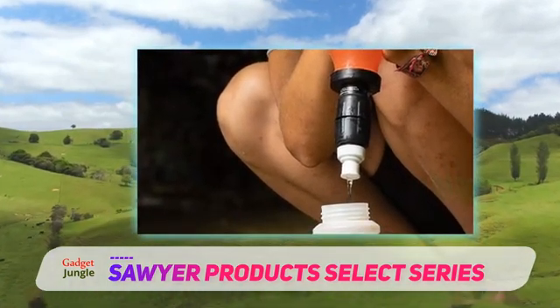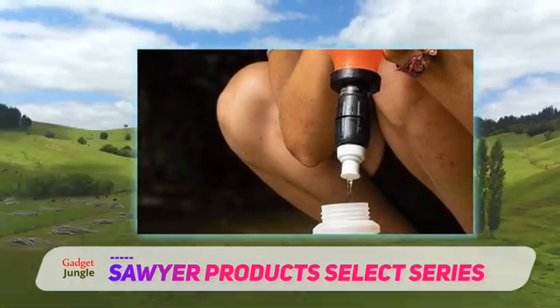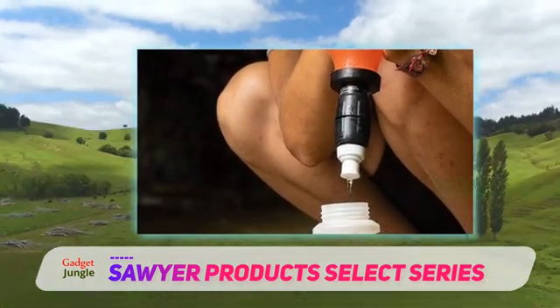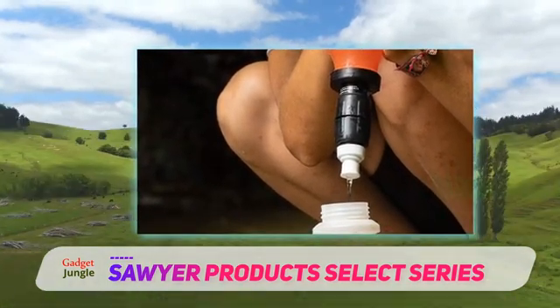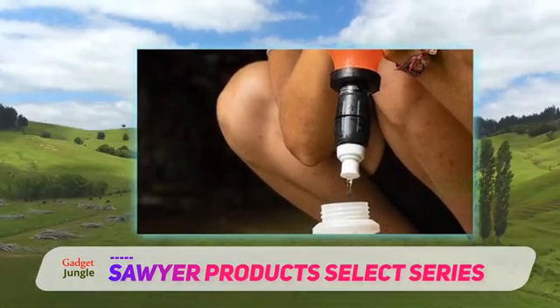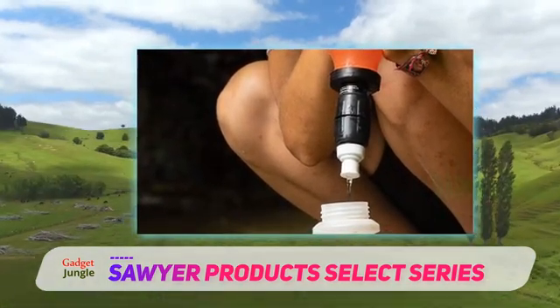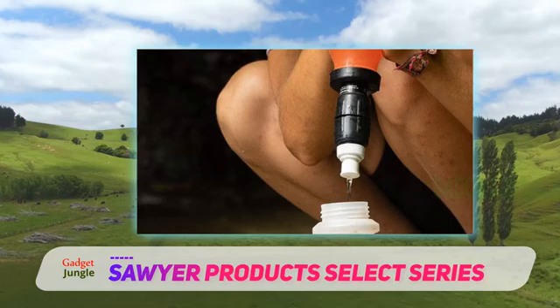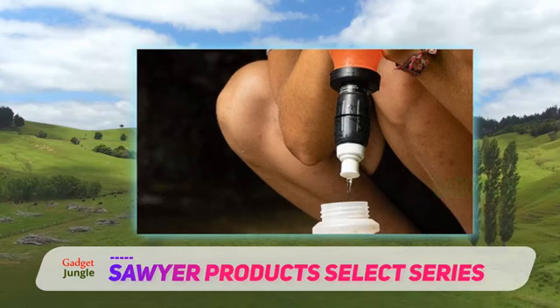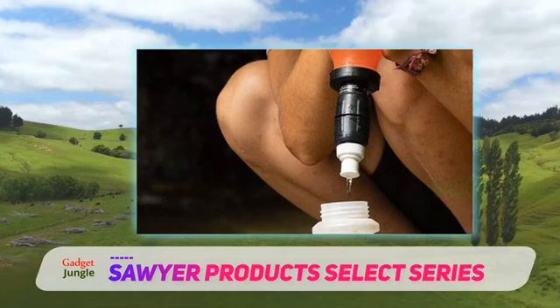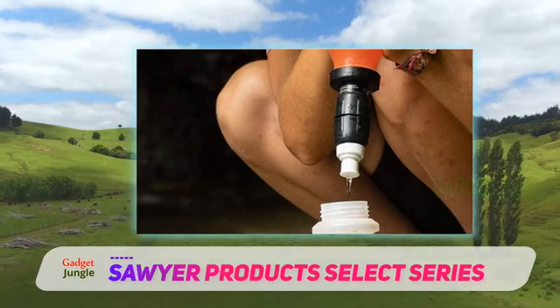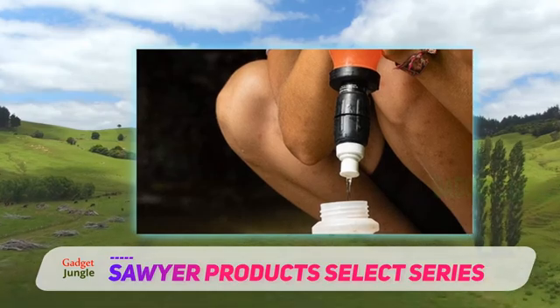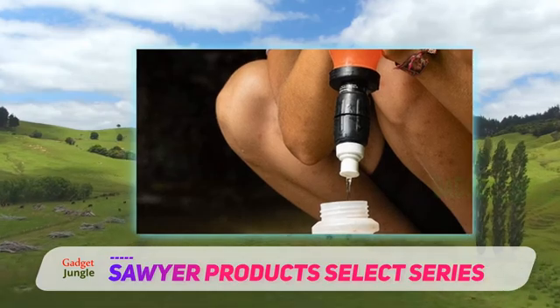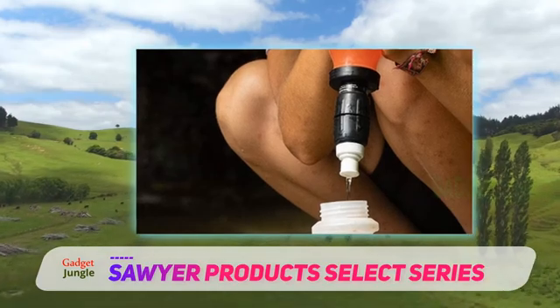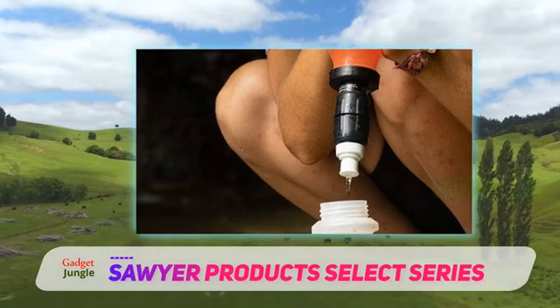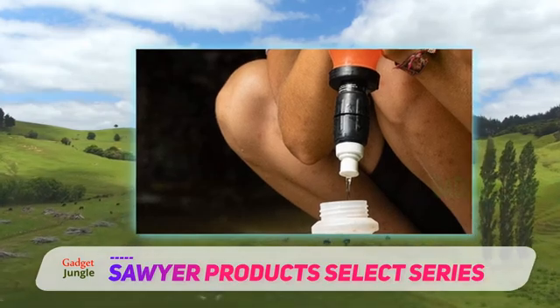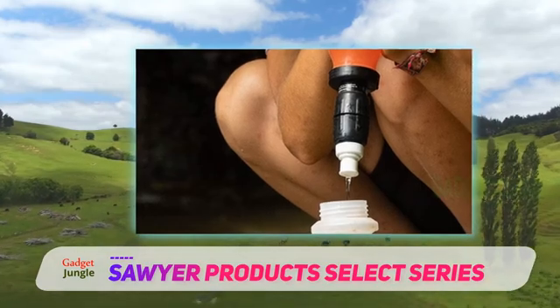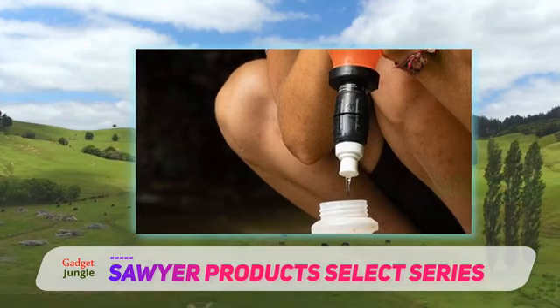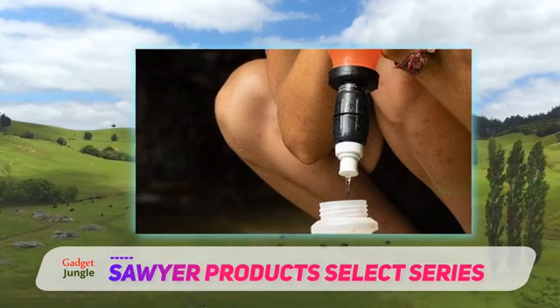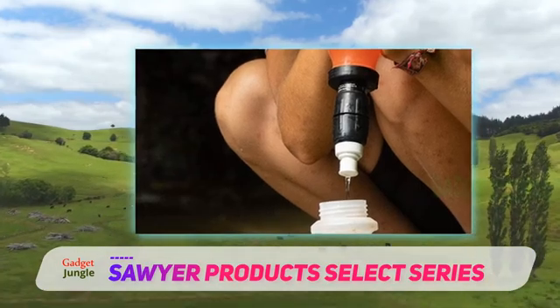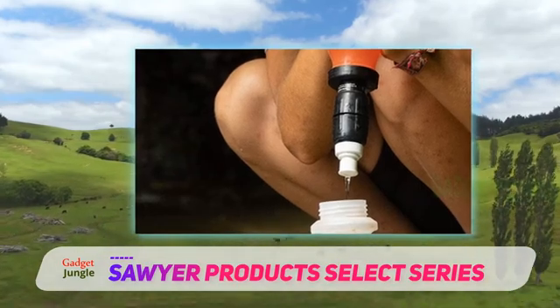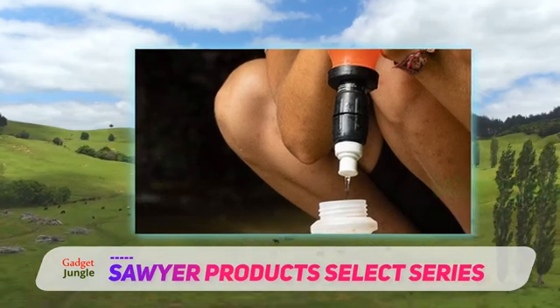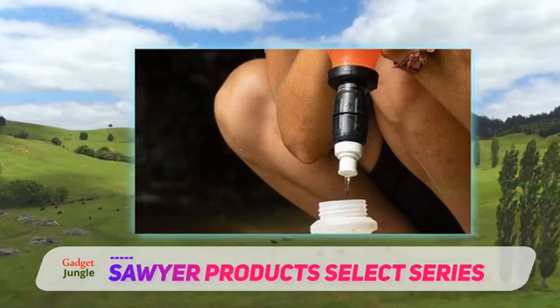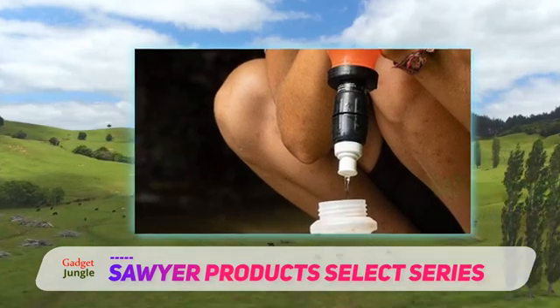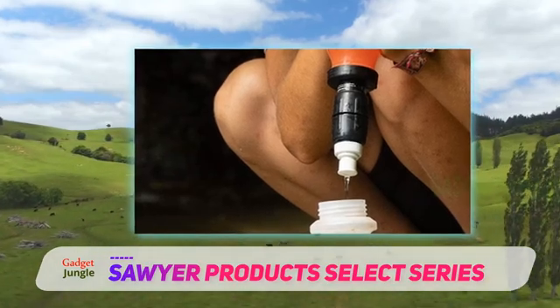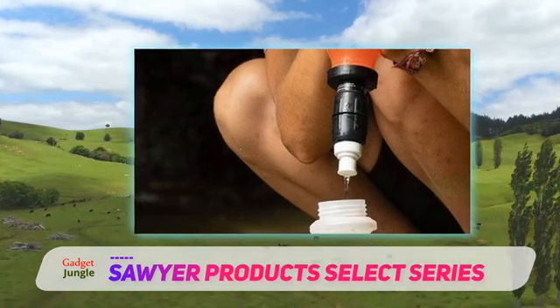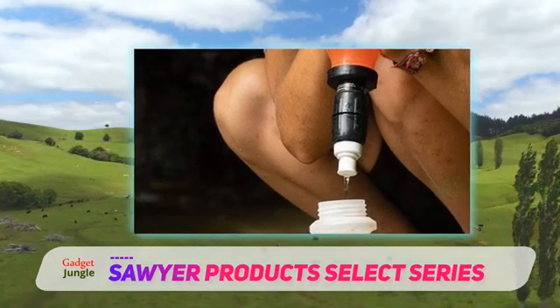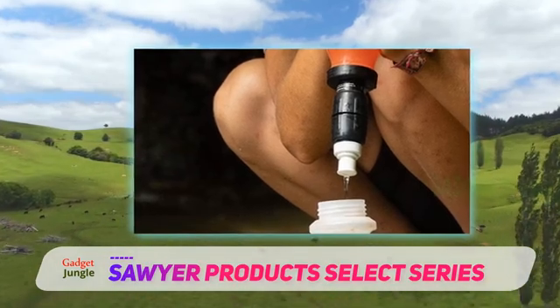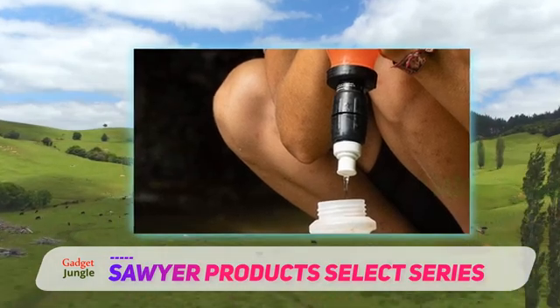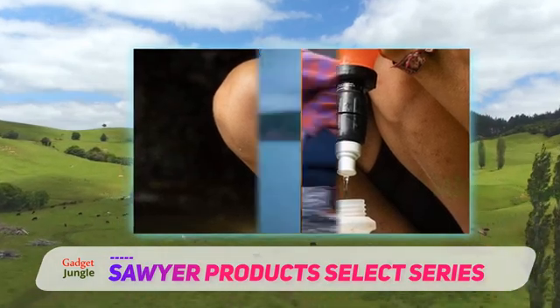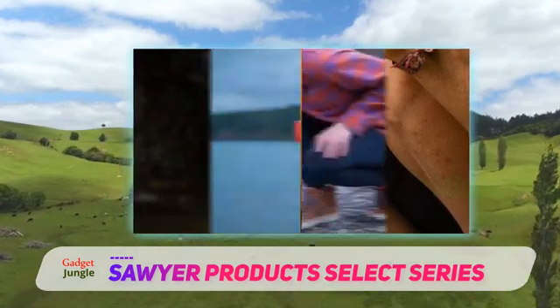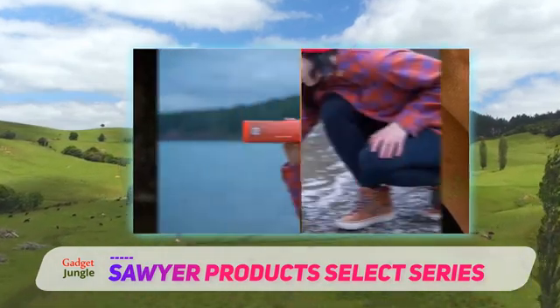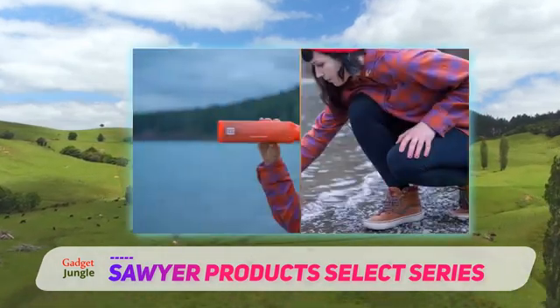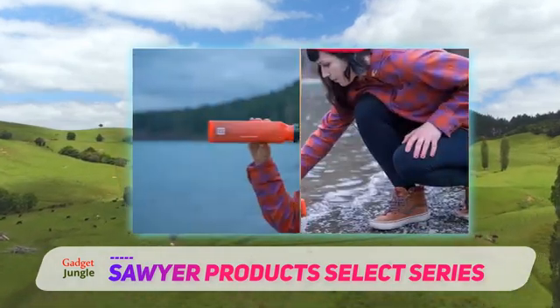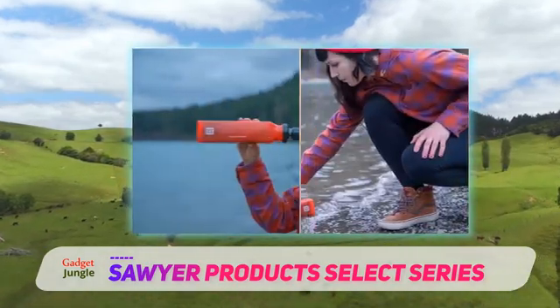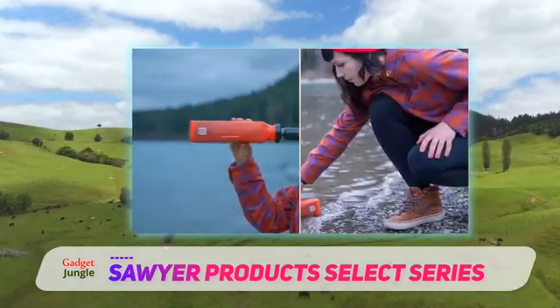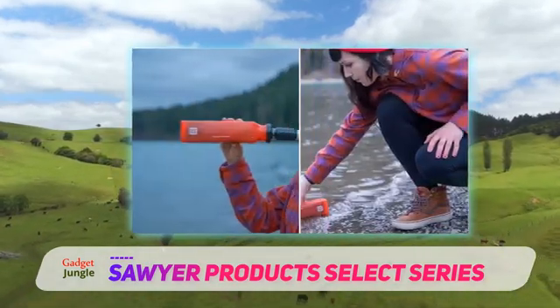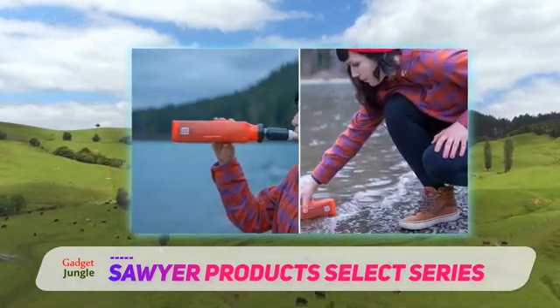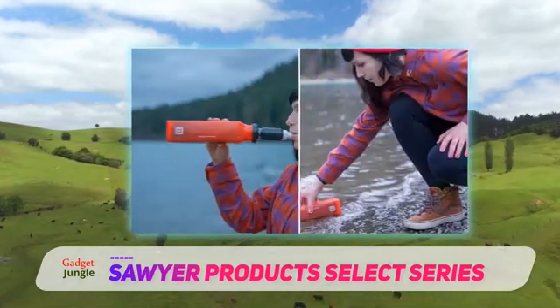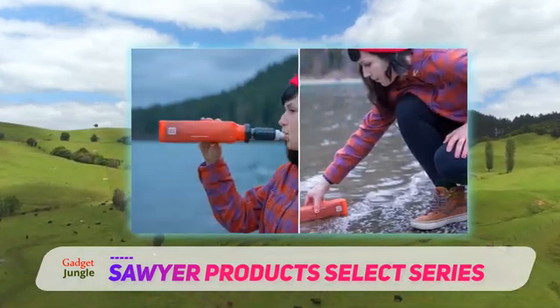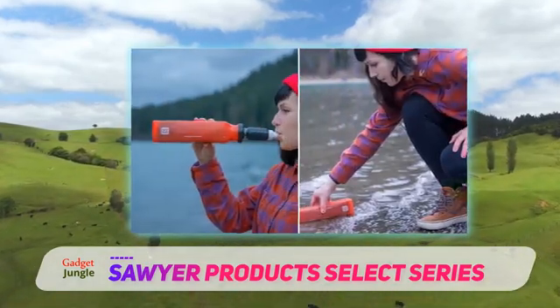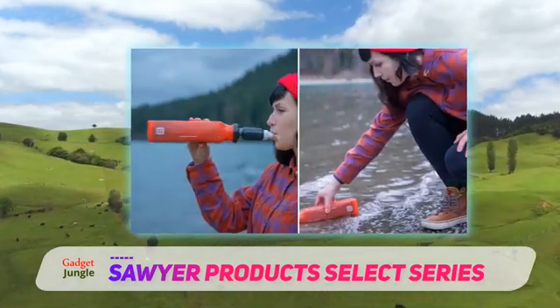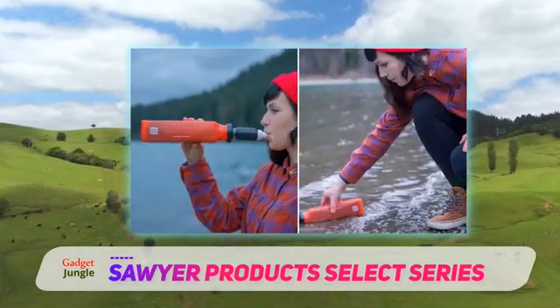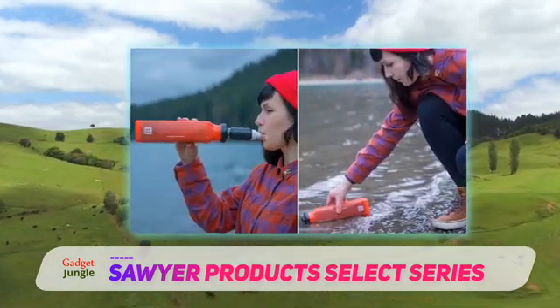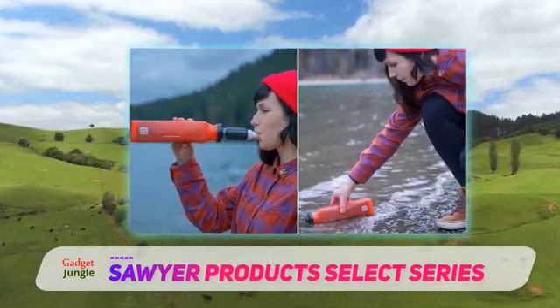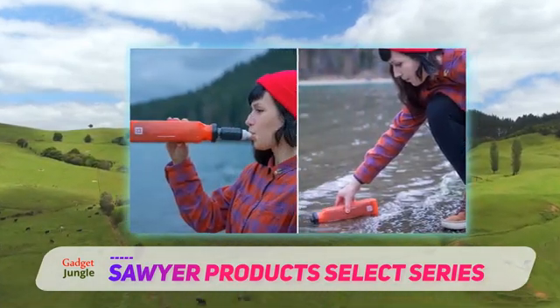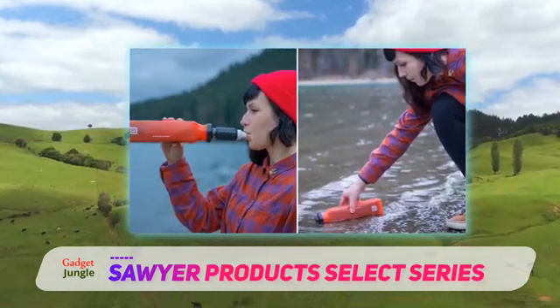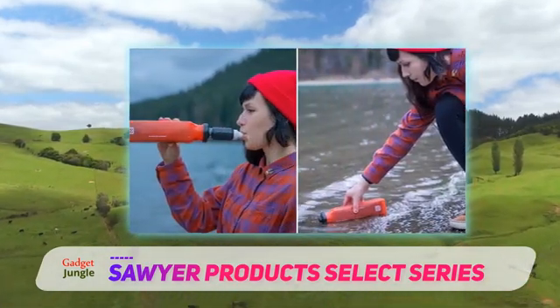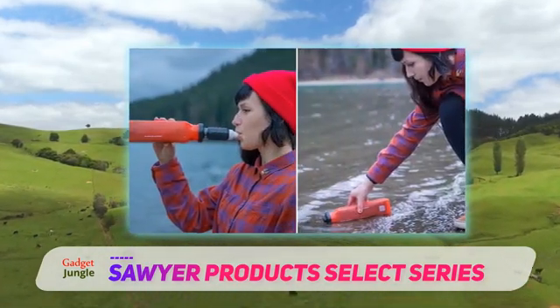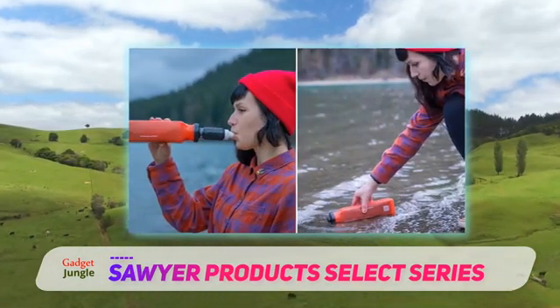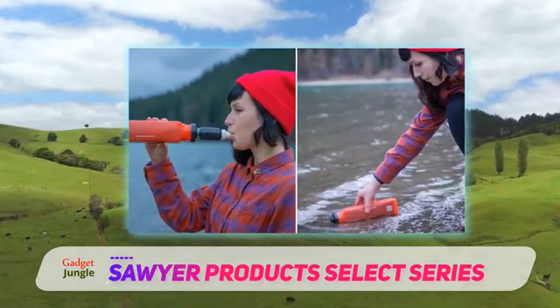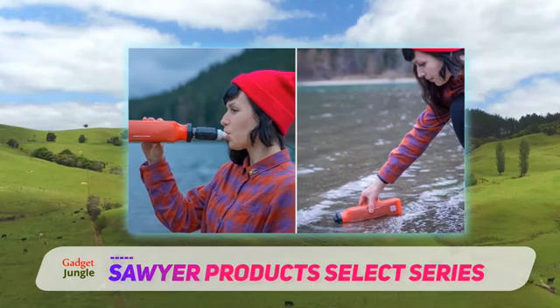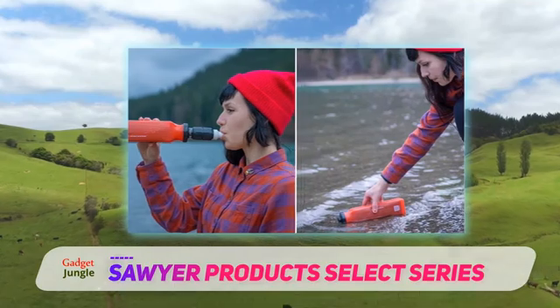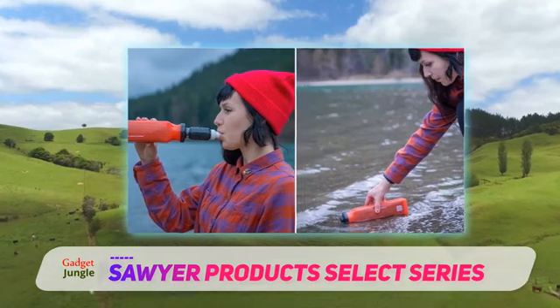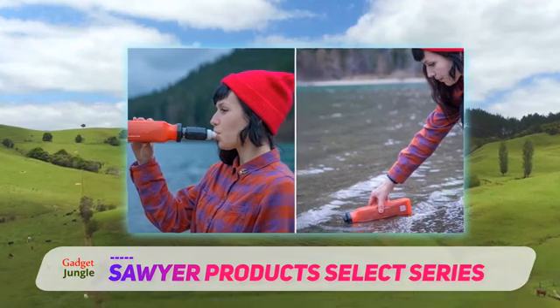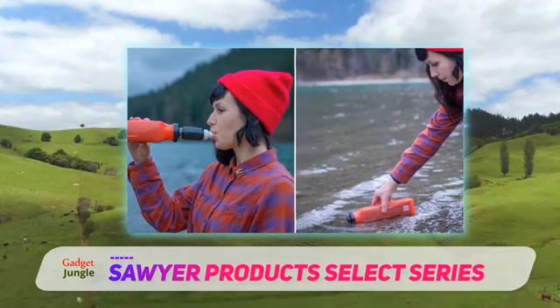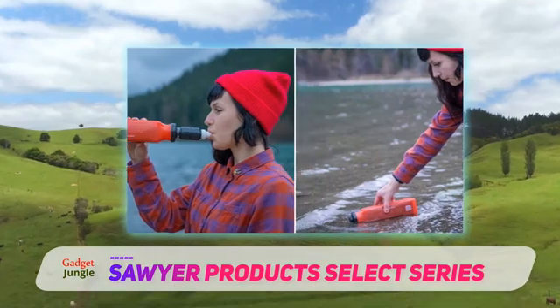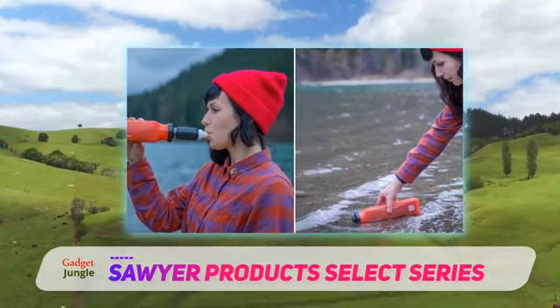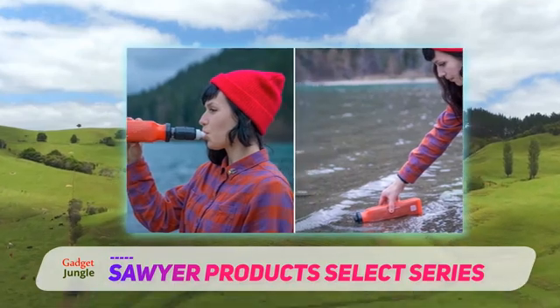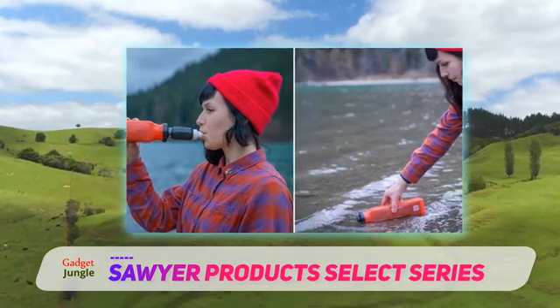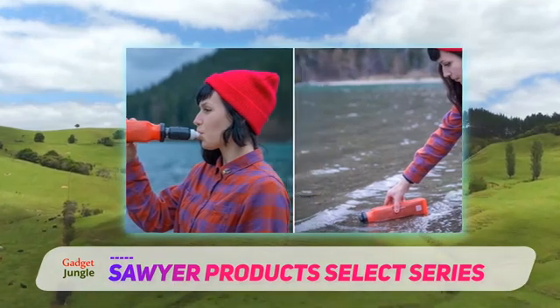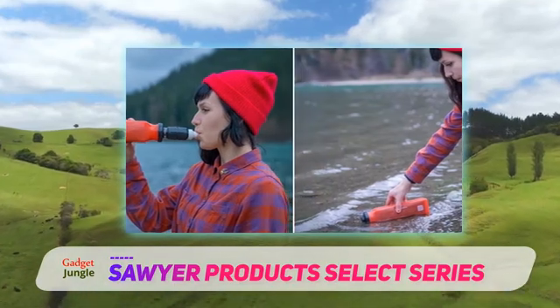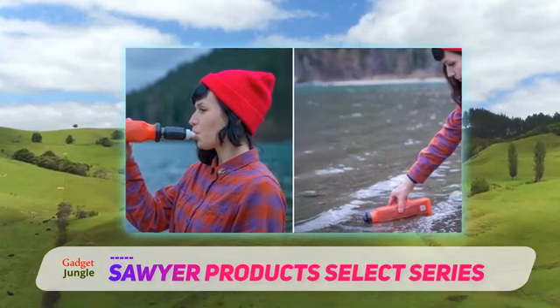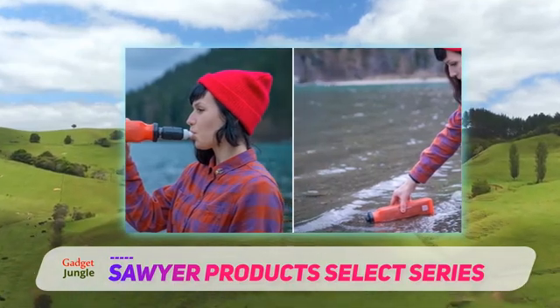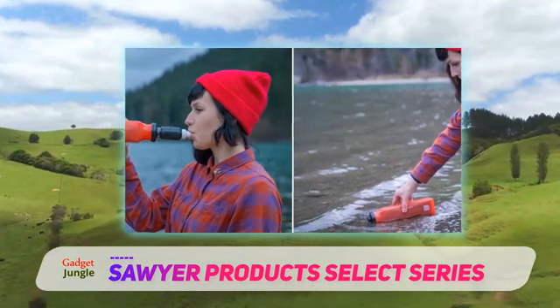Beyond that, it can even remove chemicals, pesticides, and microplastics. So far it sounds pretty good, even at the high price.